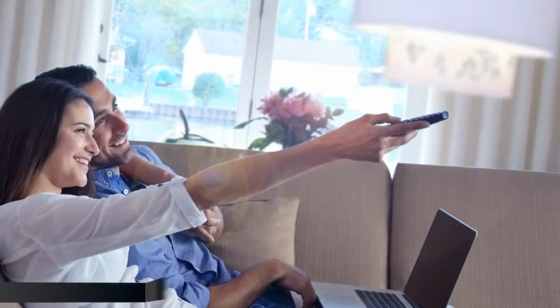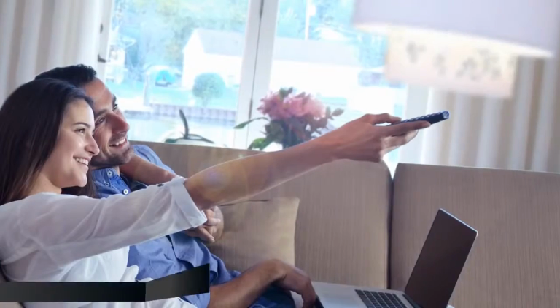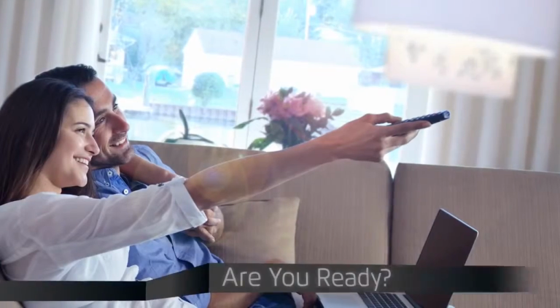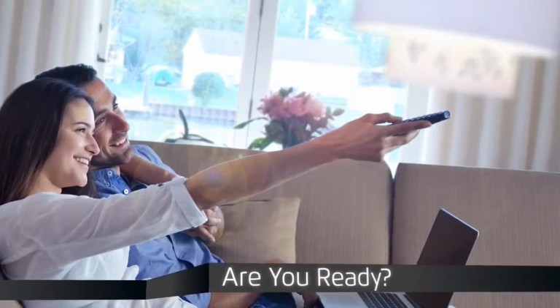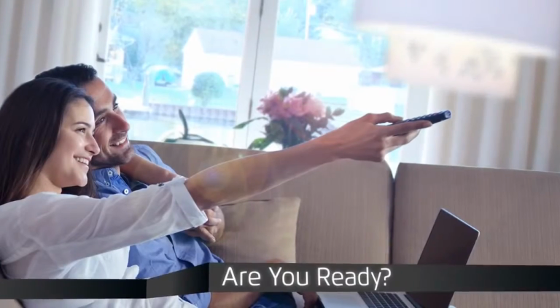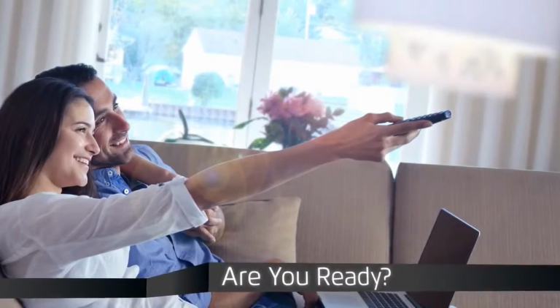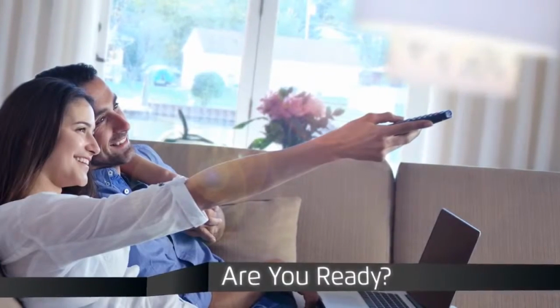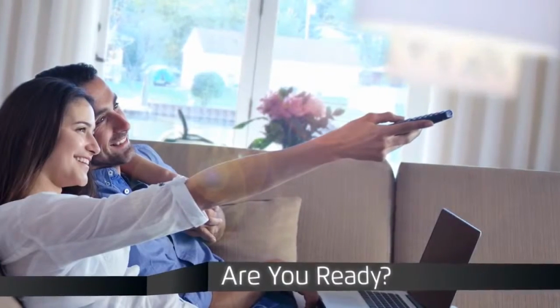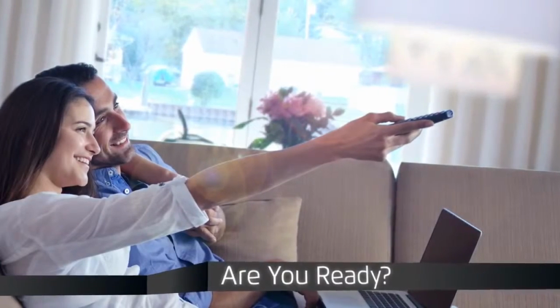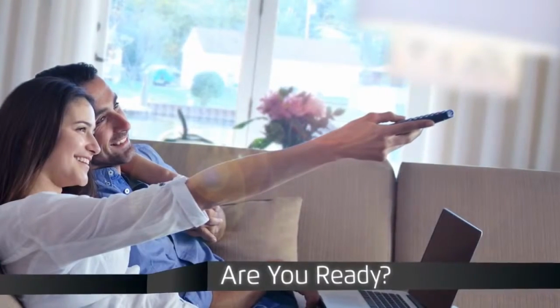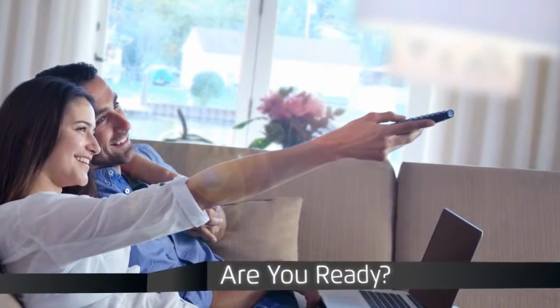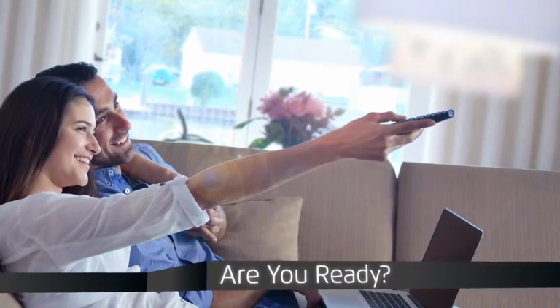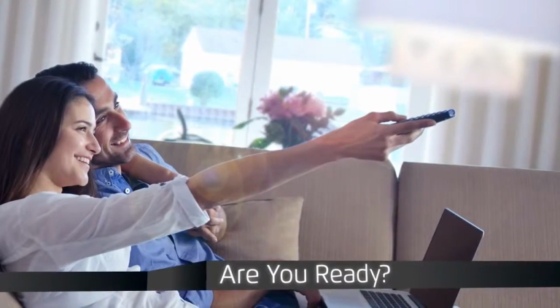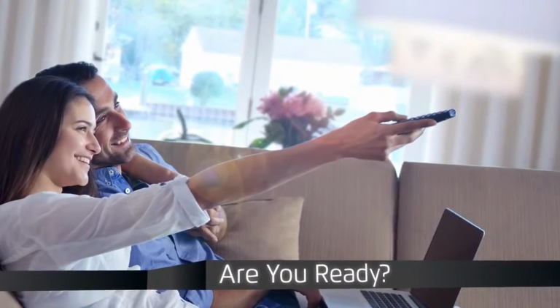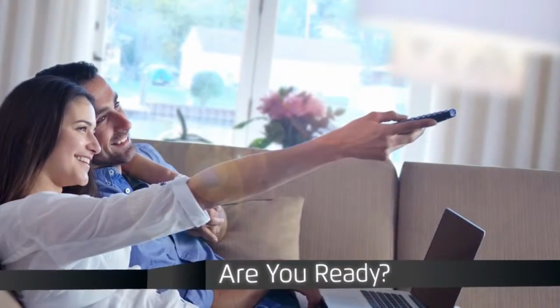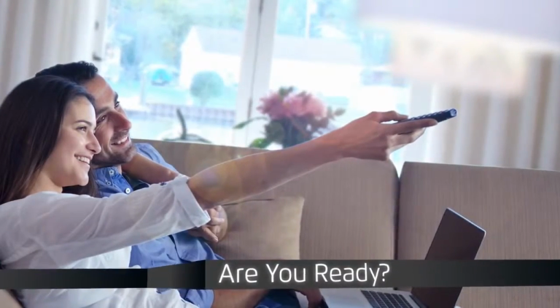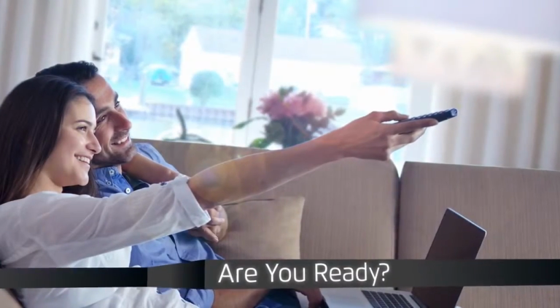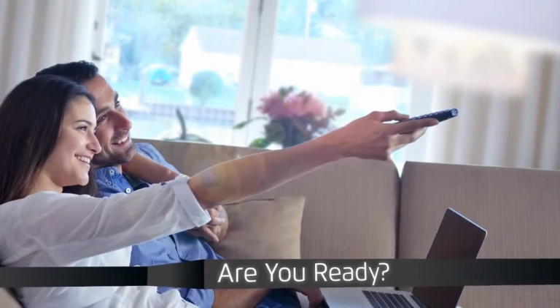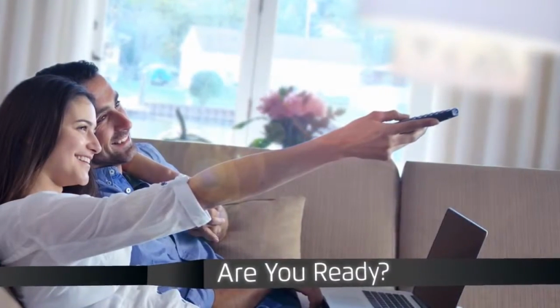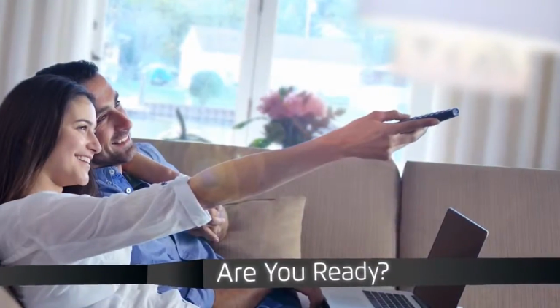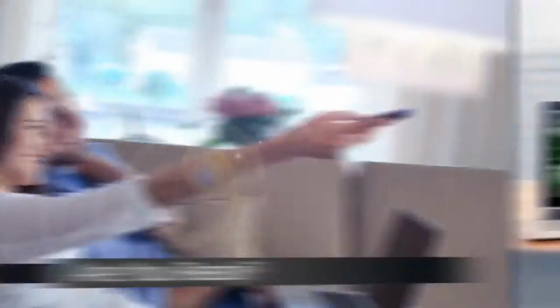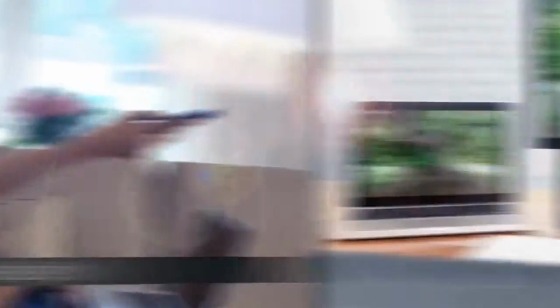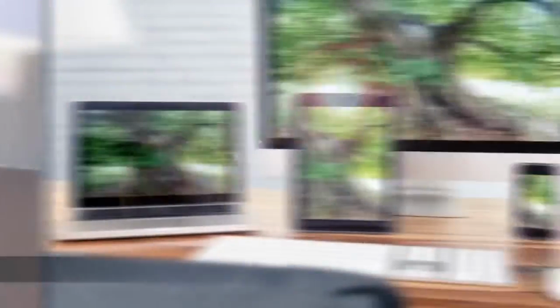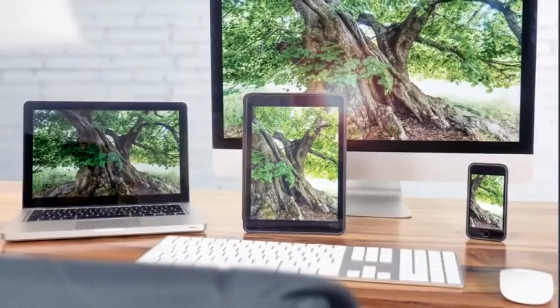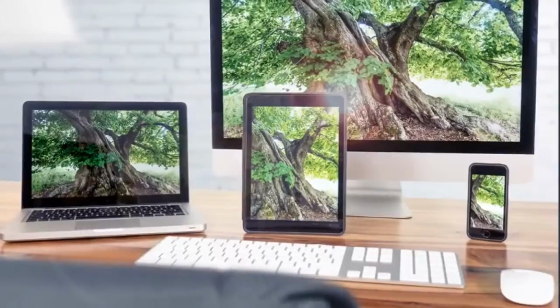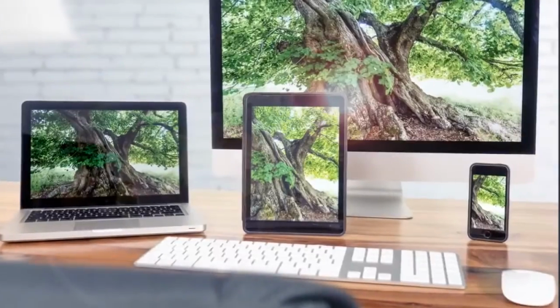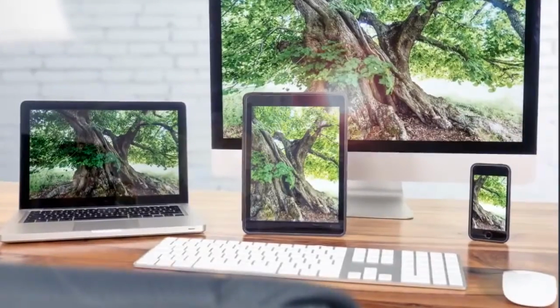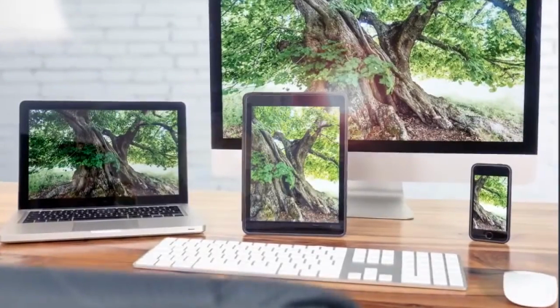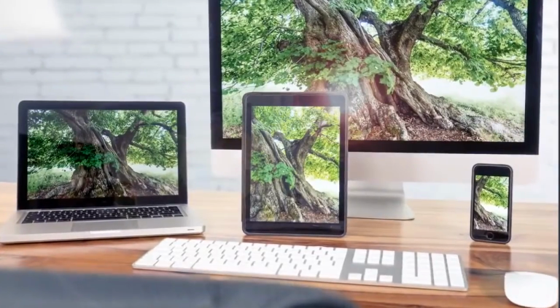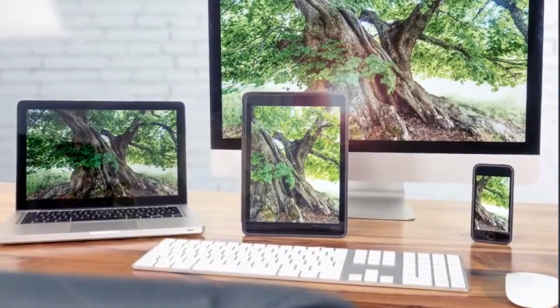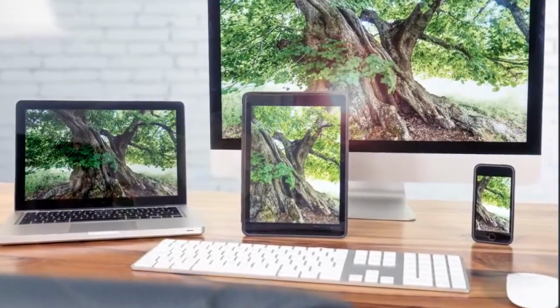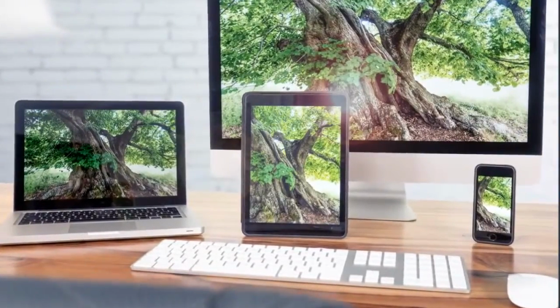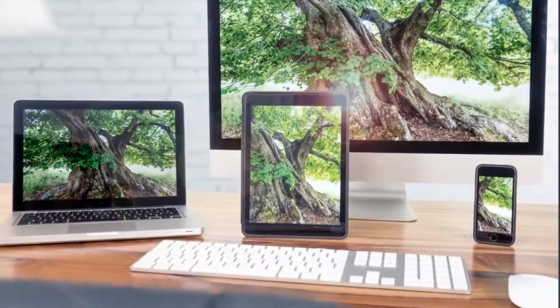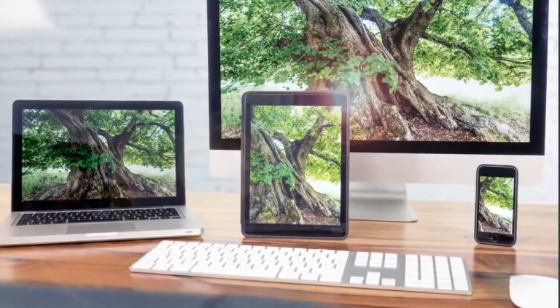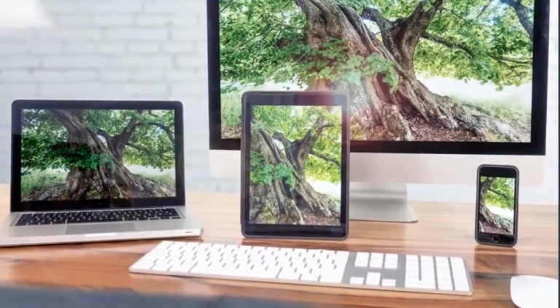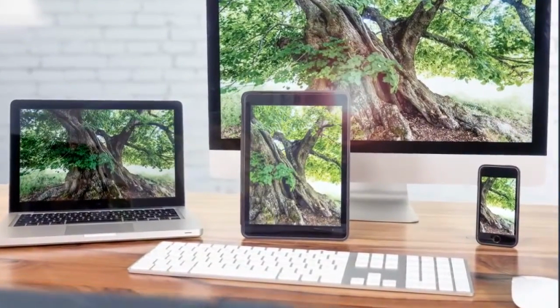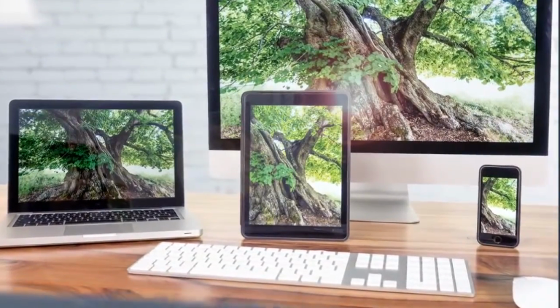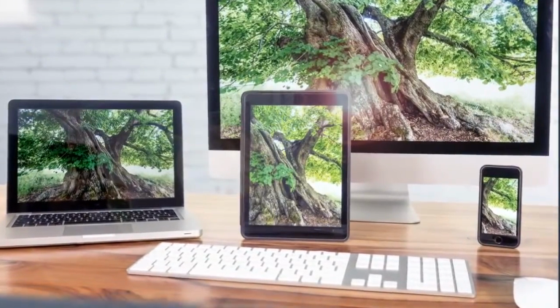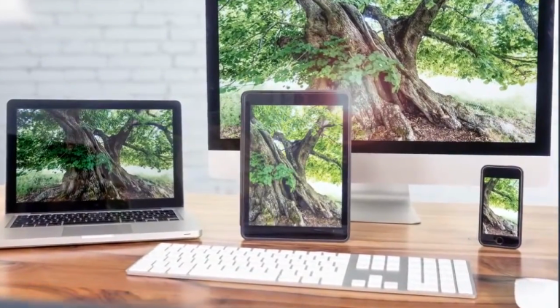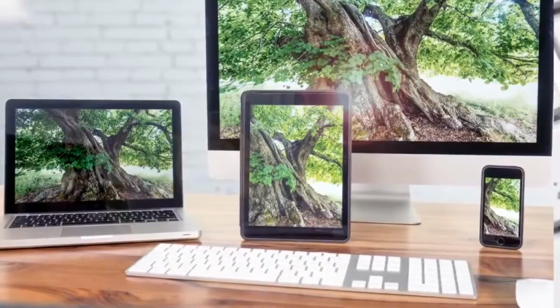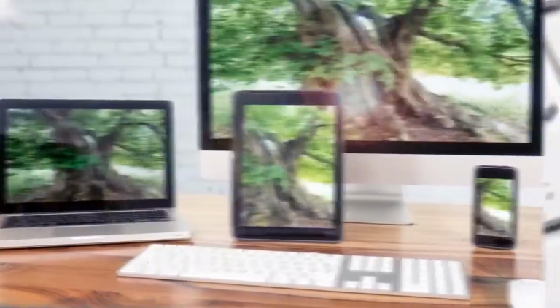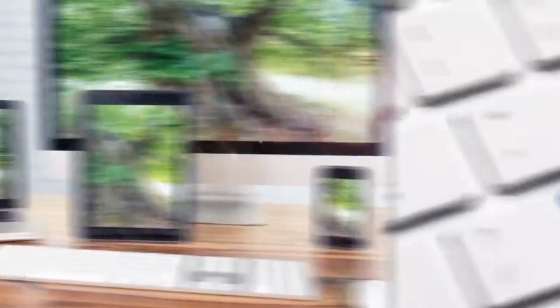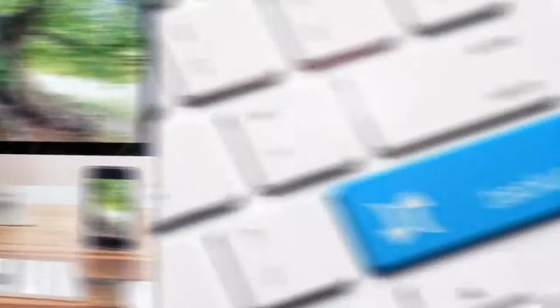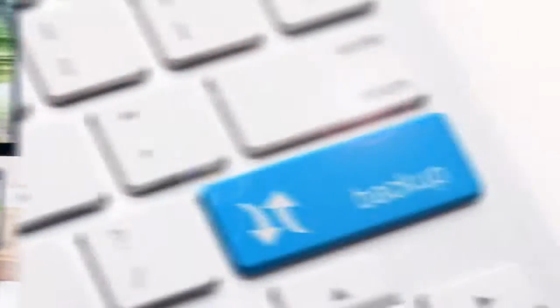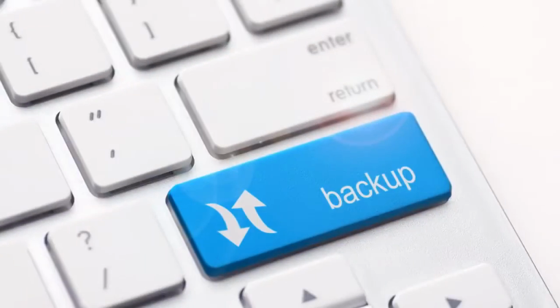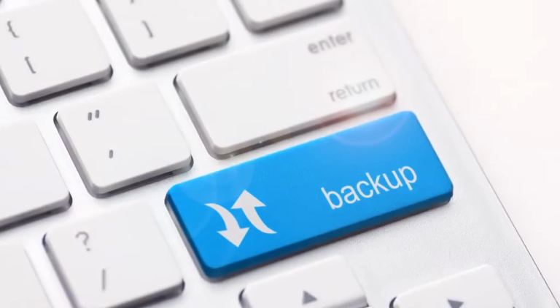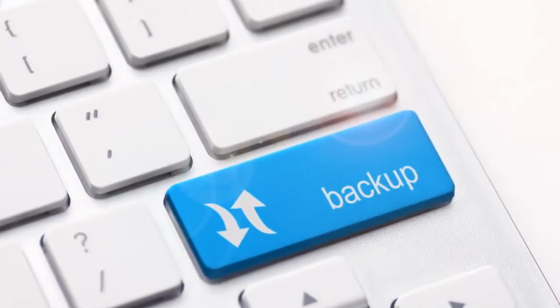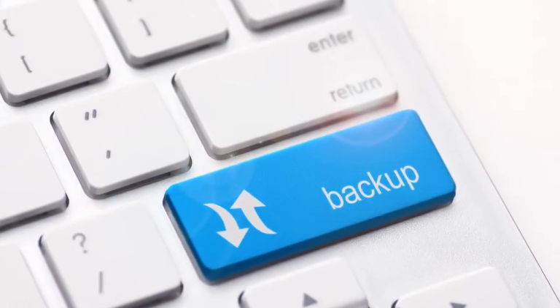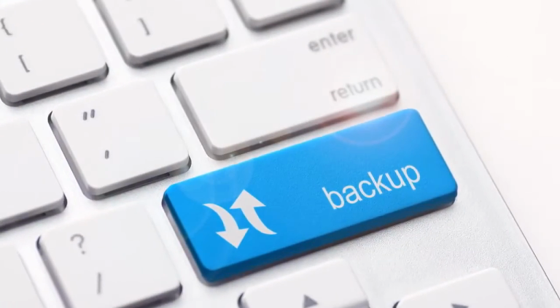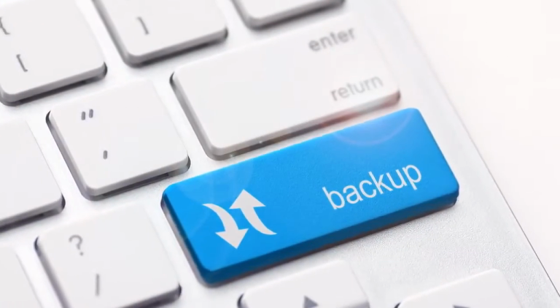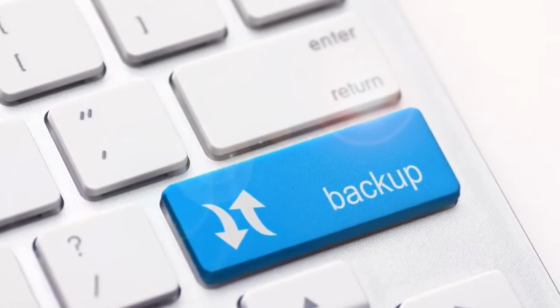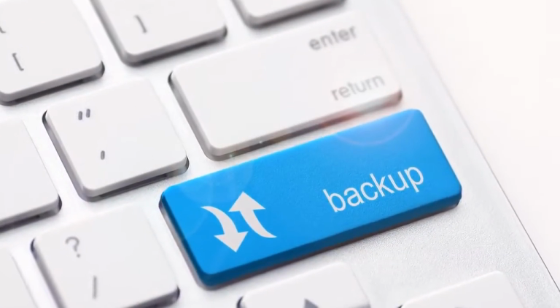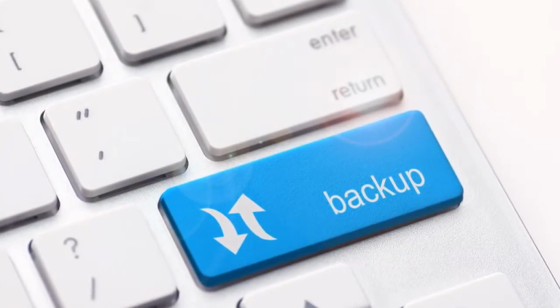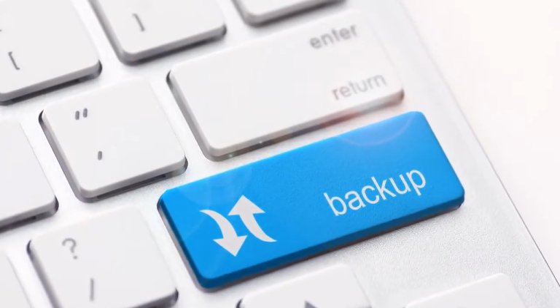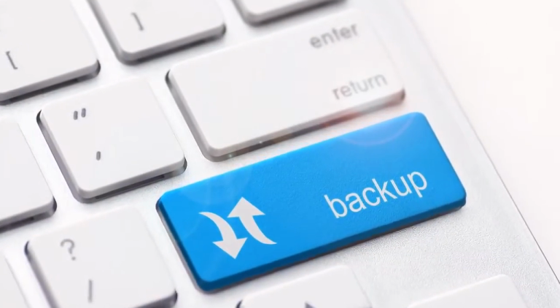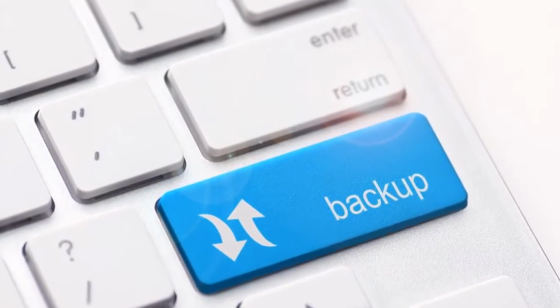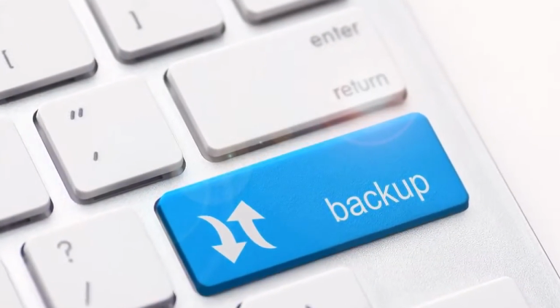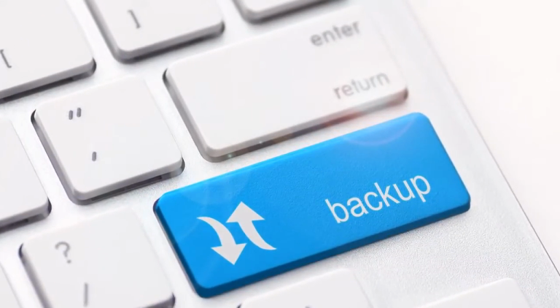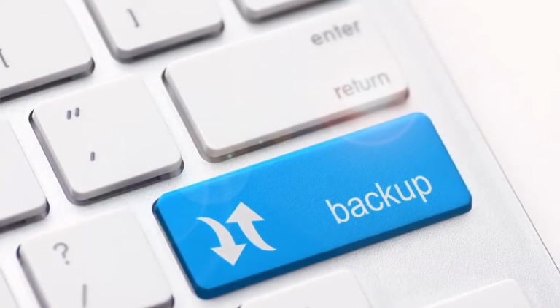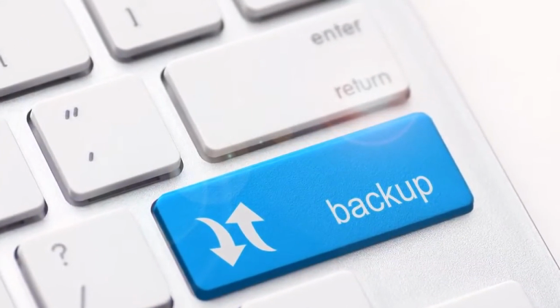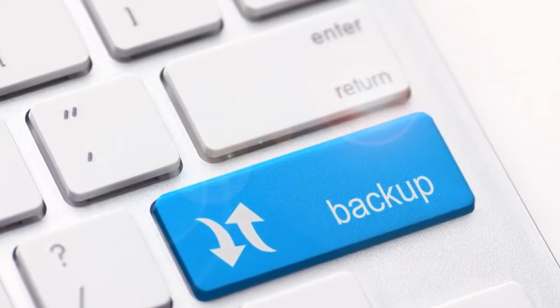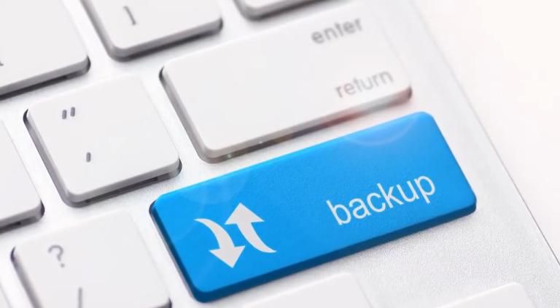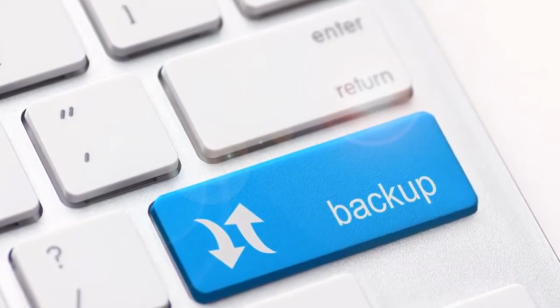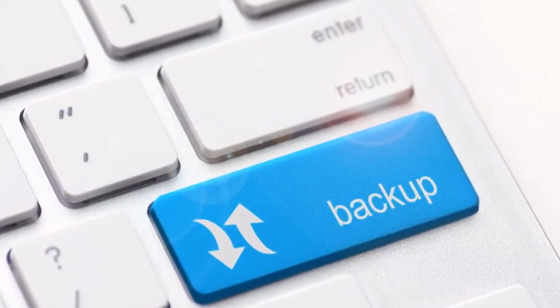Are you ready to stream and play your own HD video to all your devices with different screen sizes? Are you ready to backup and secure your most important data?